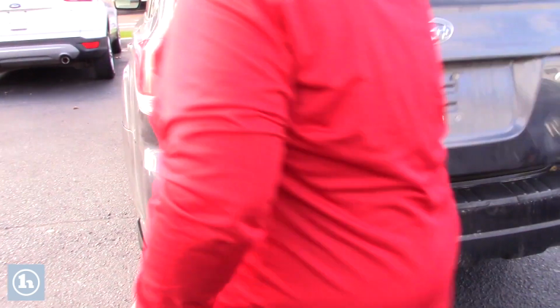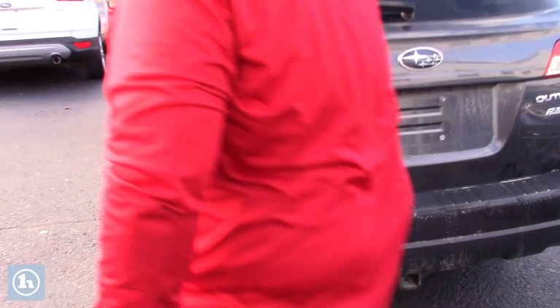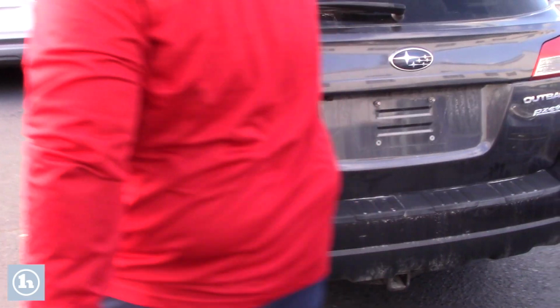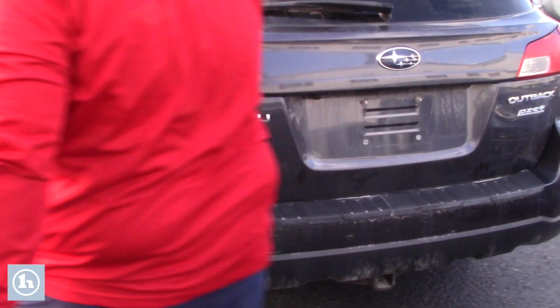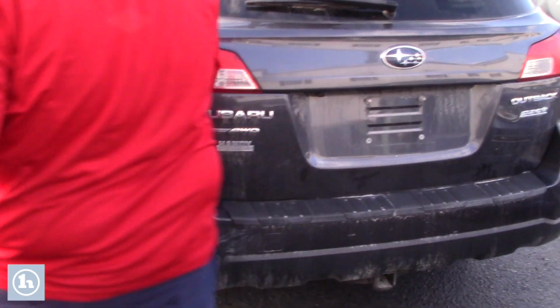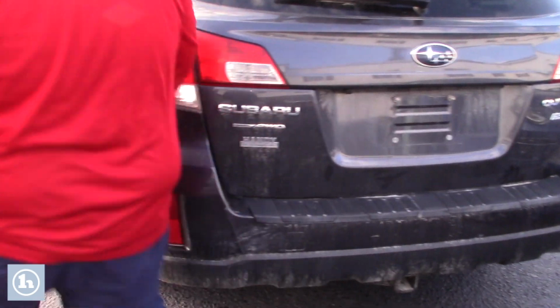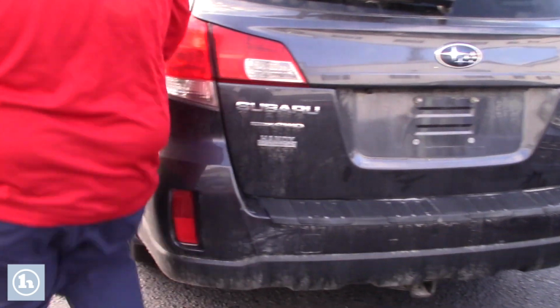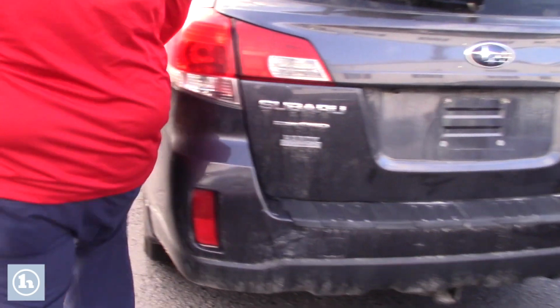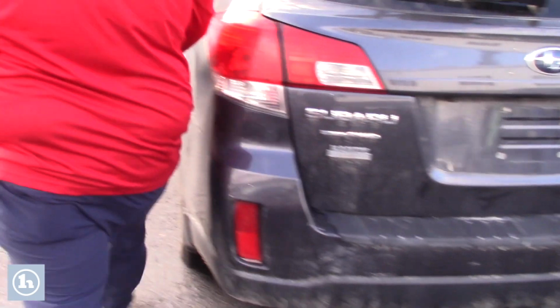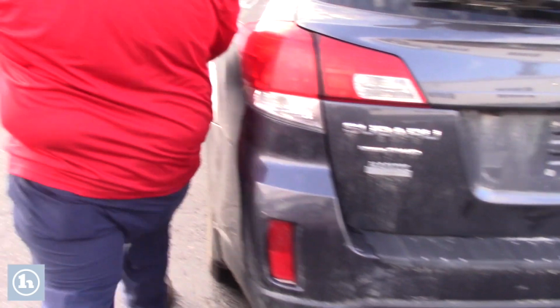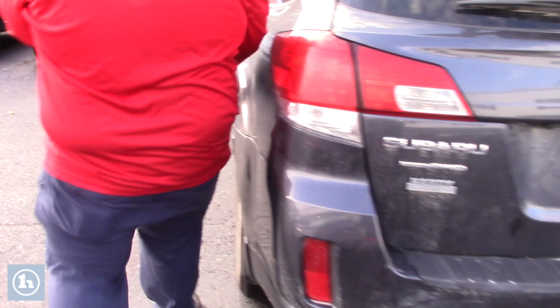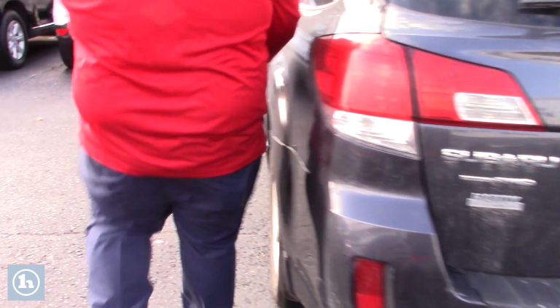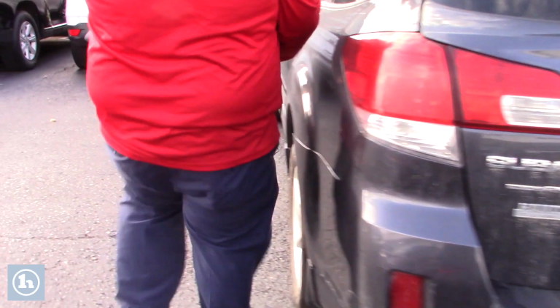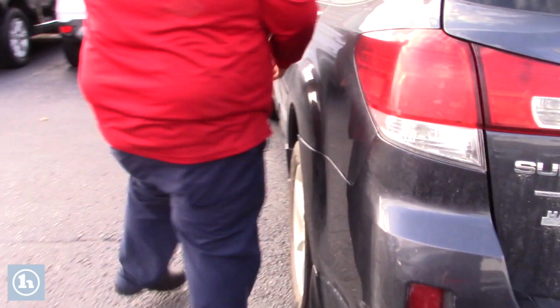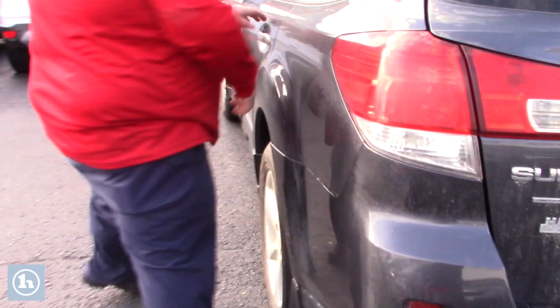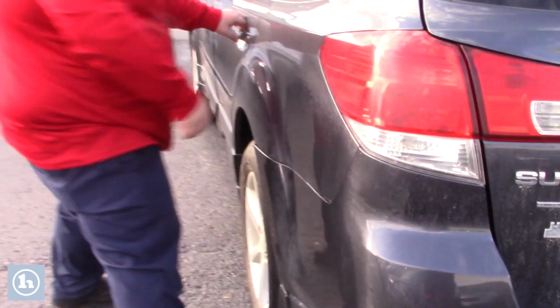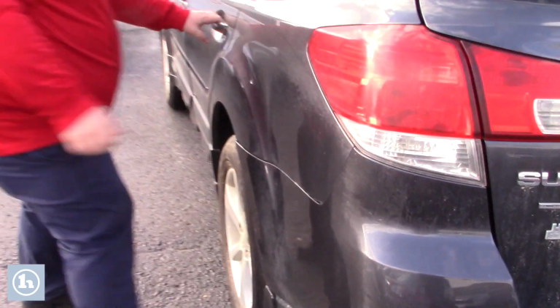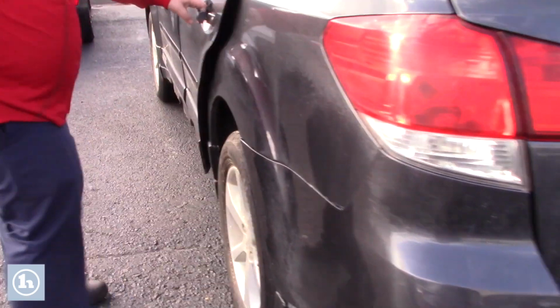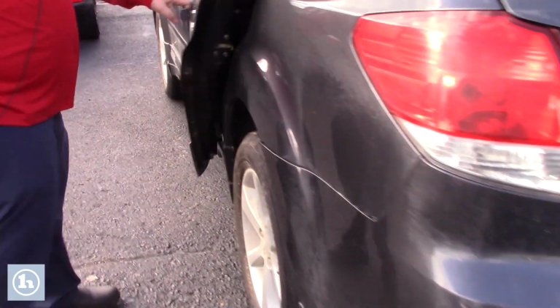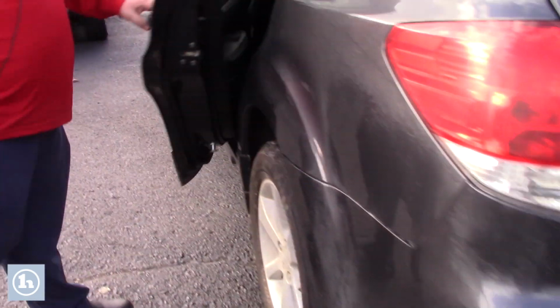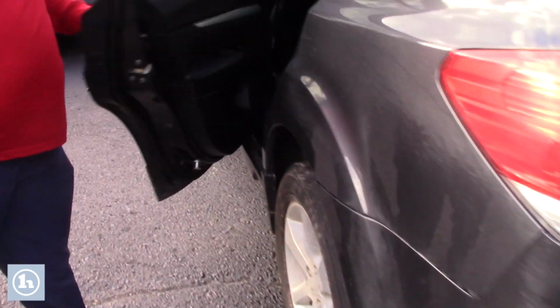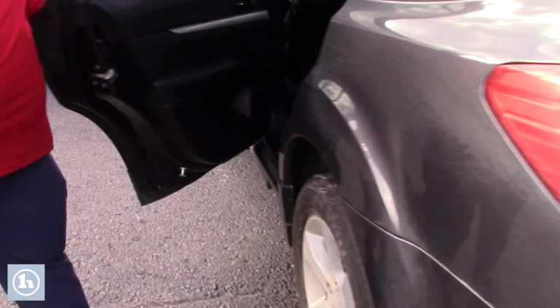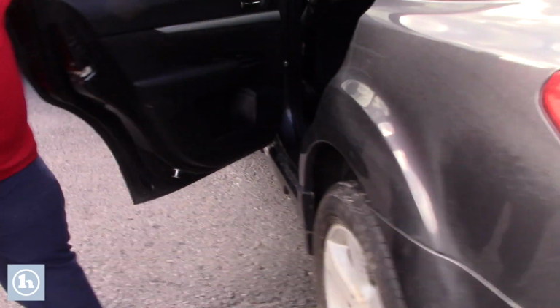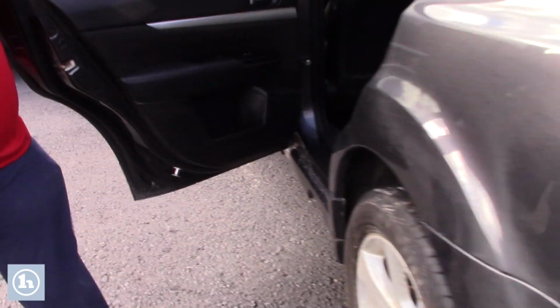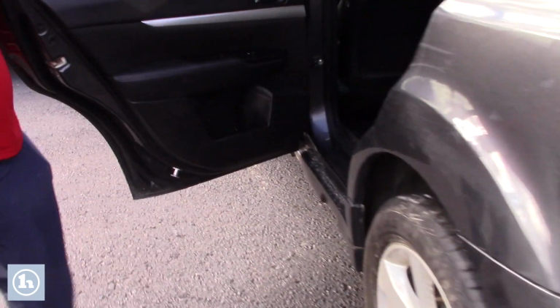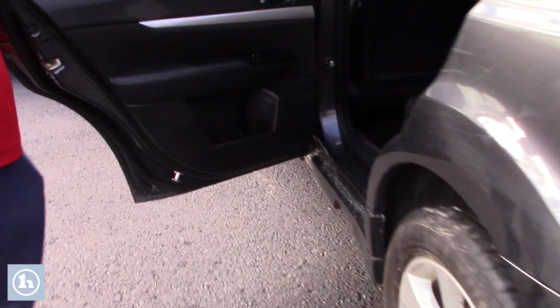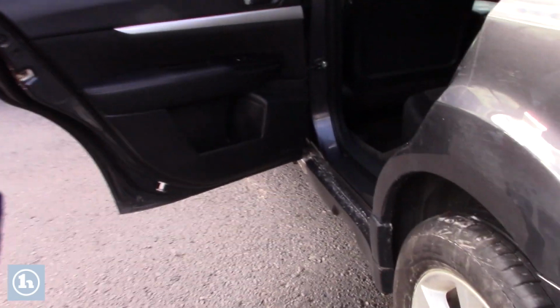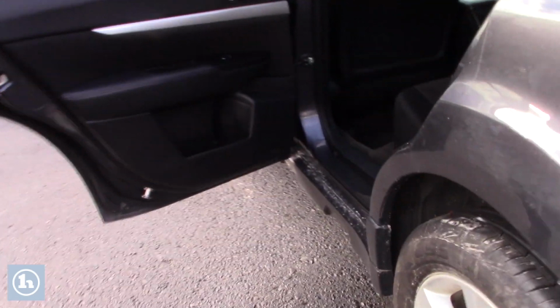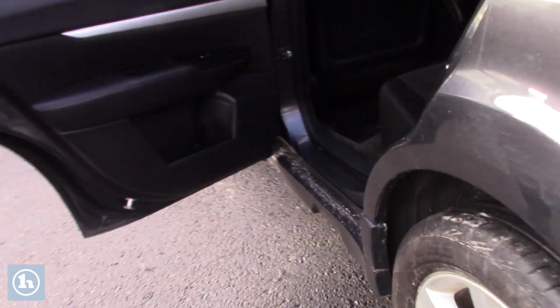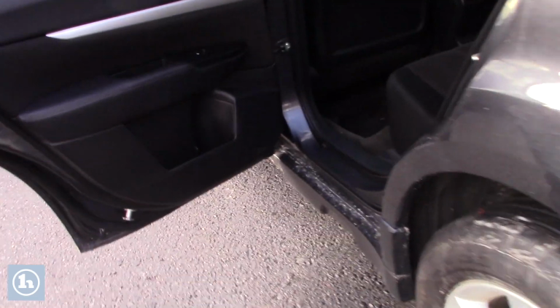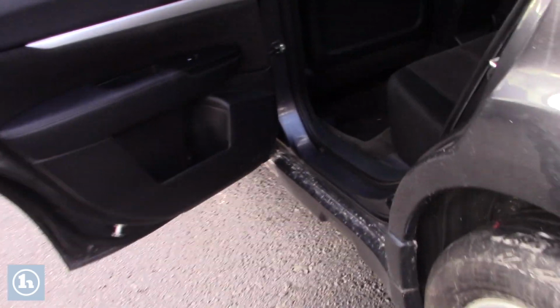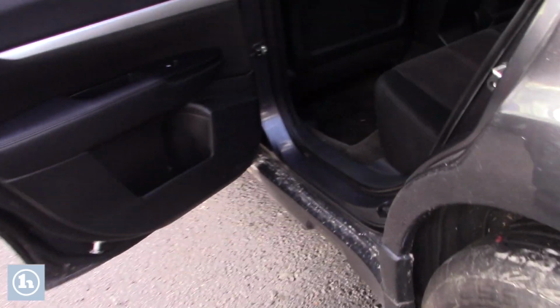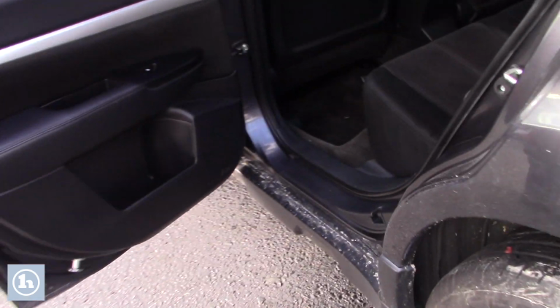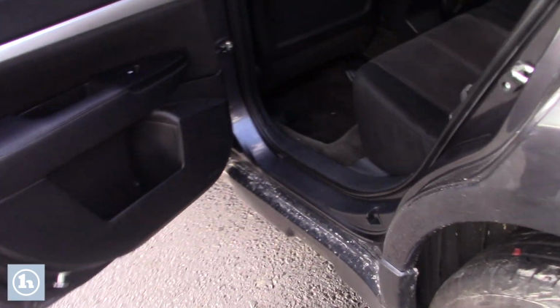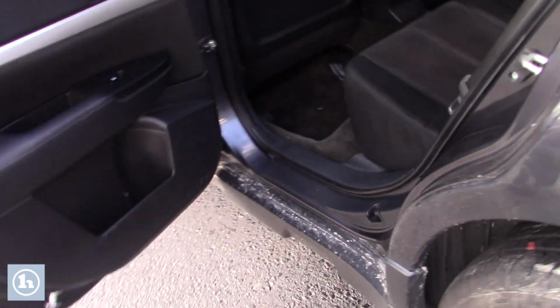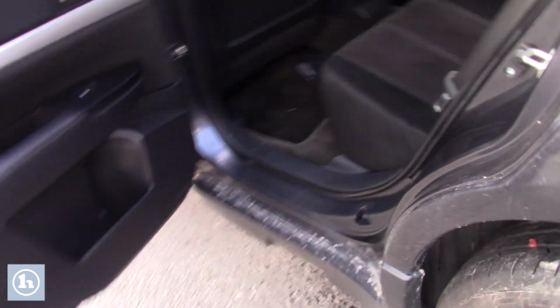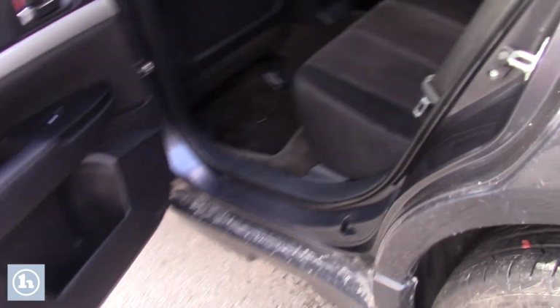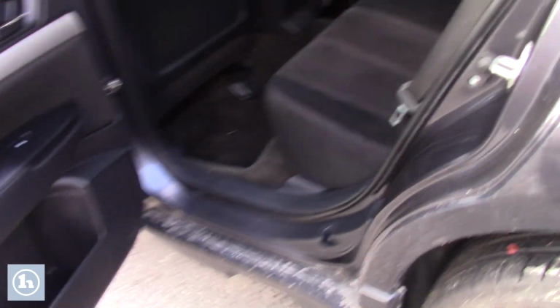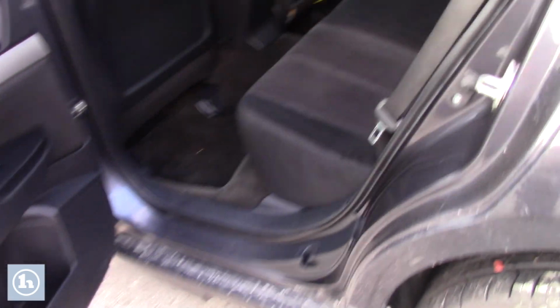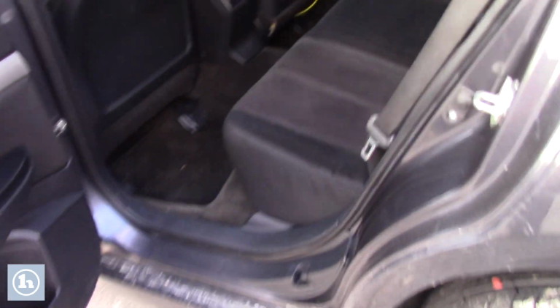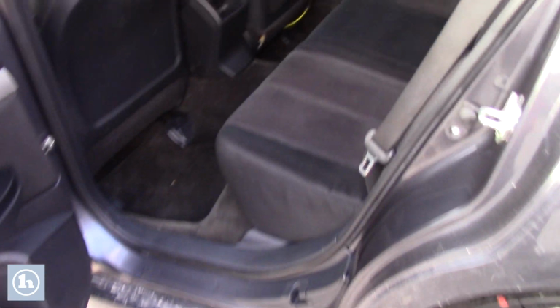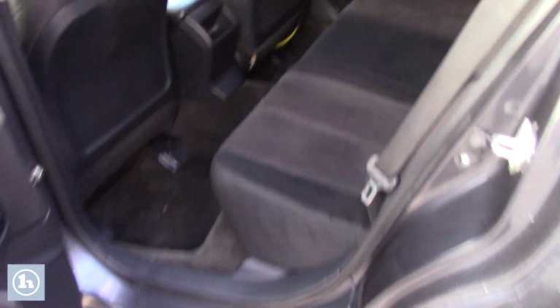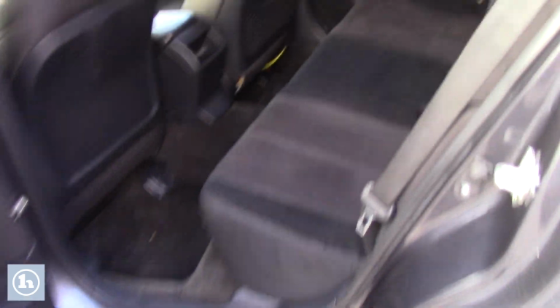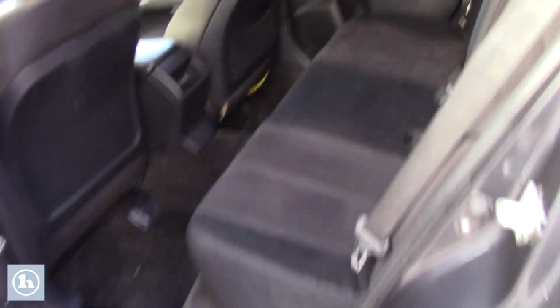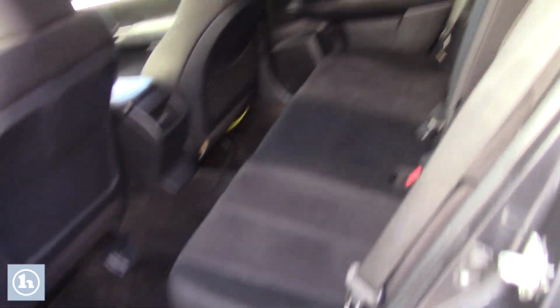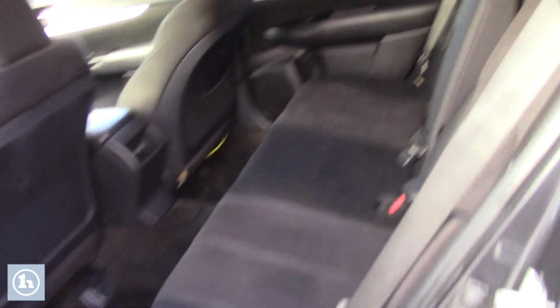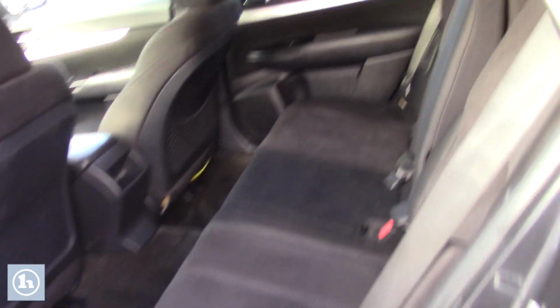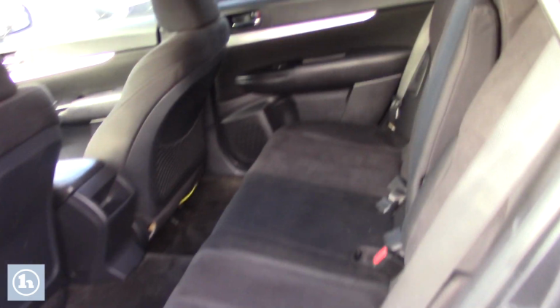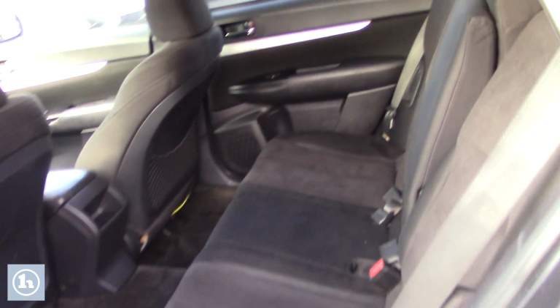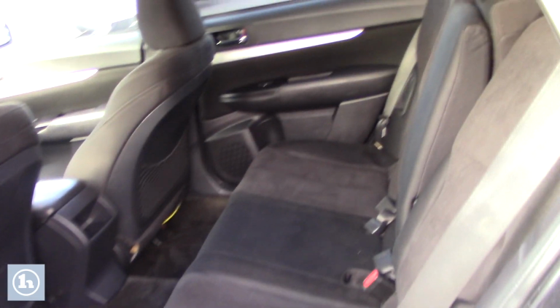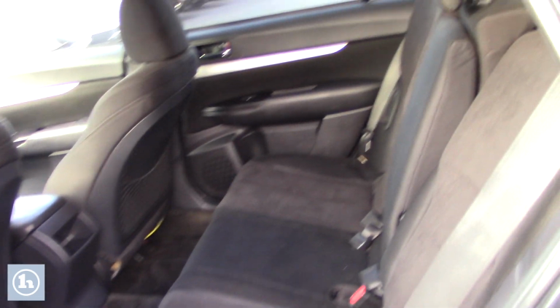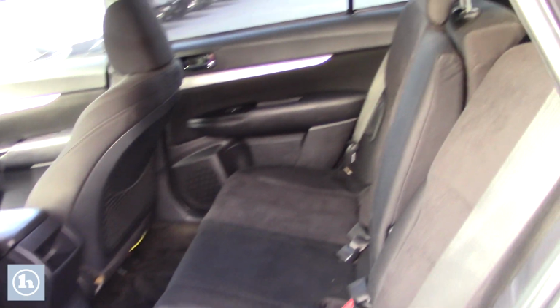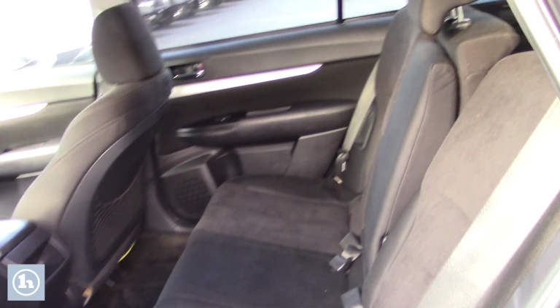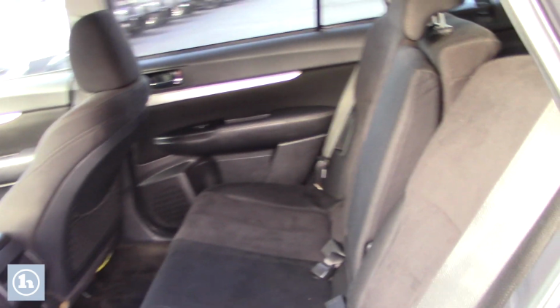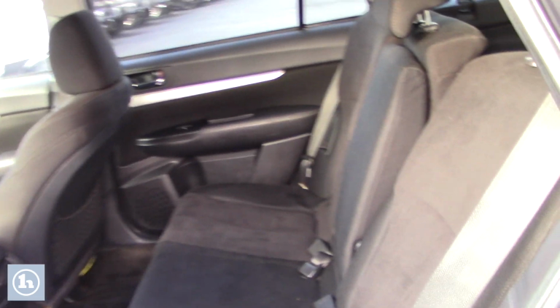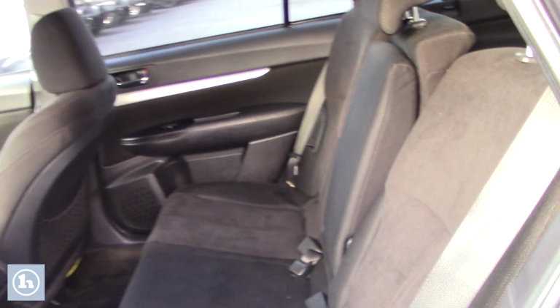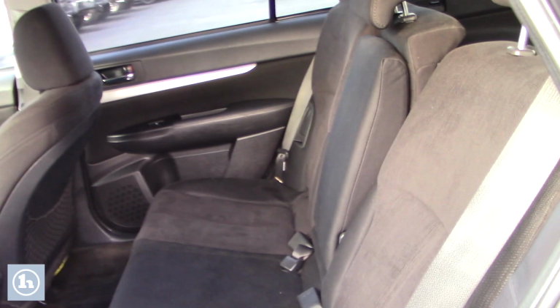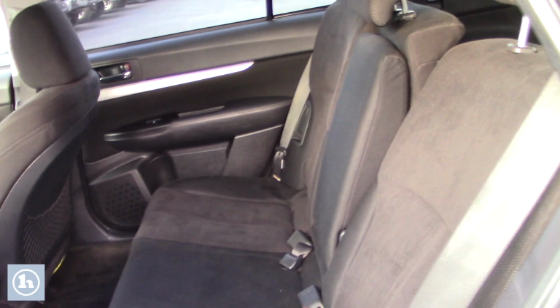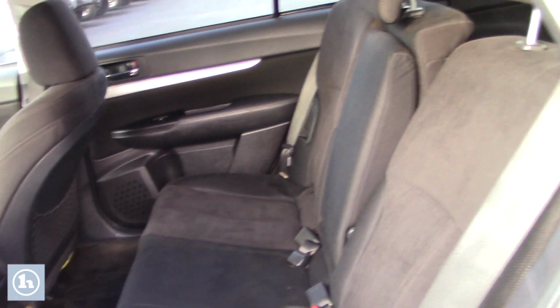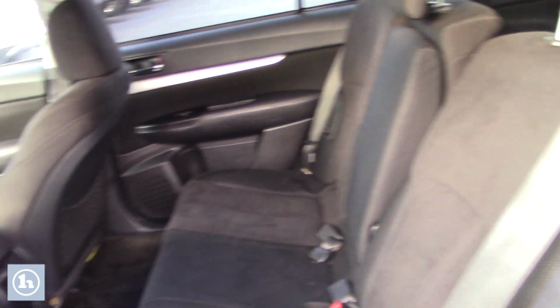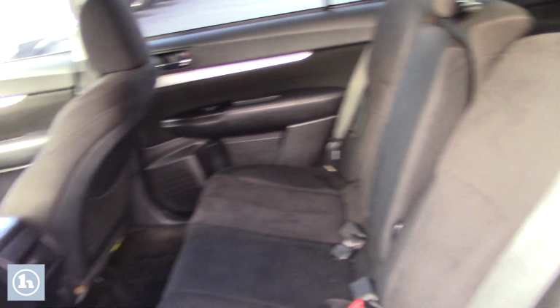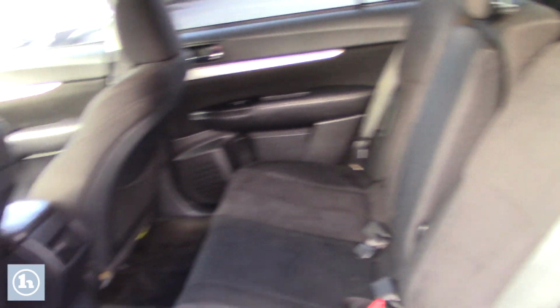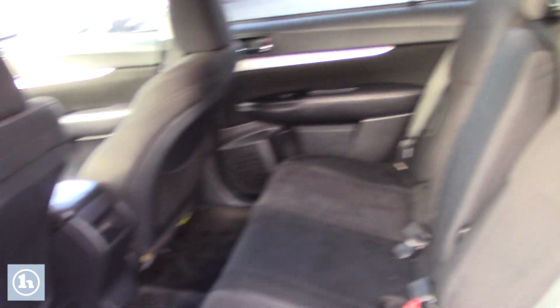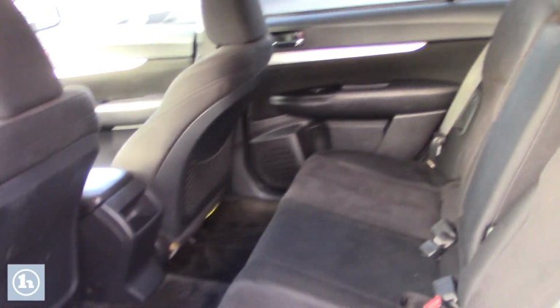So we take a look in the back seats, lots of space for any backseat passengers, nice black cloth interior.